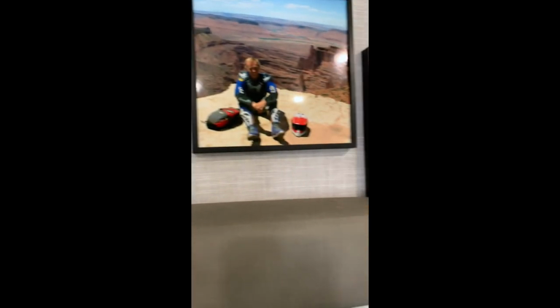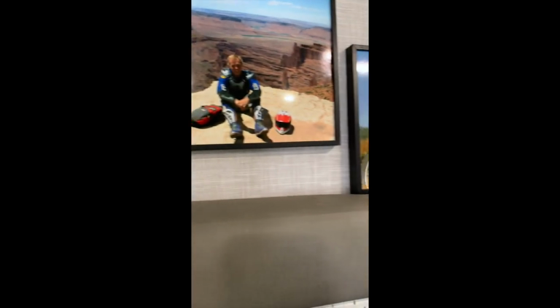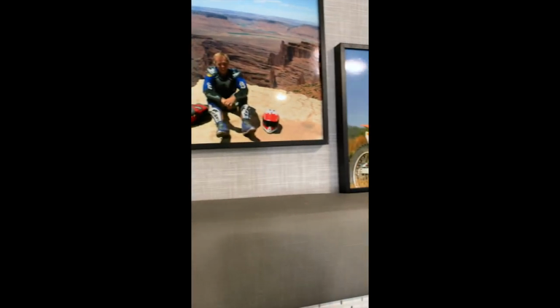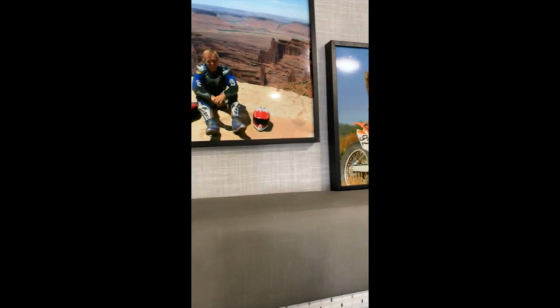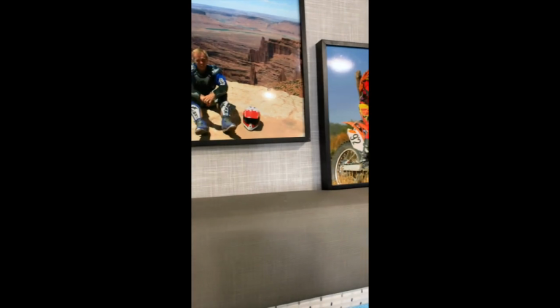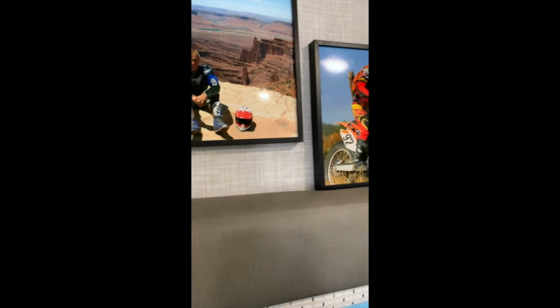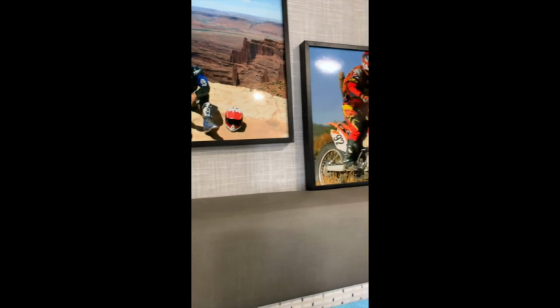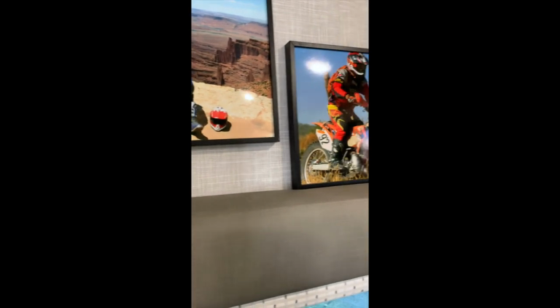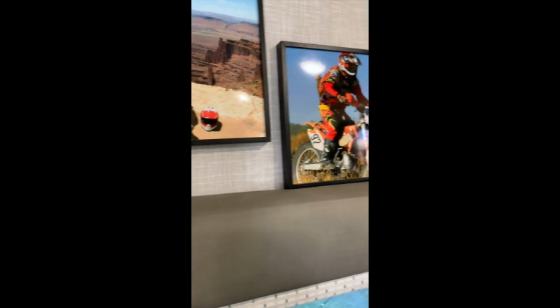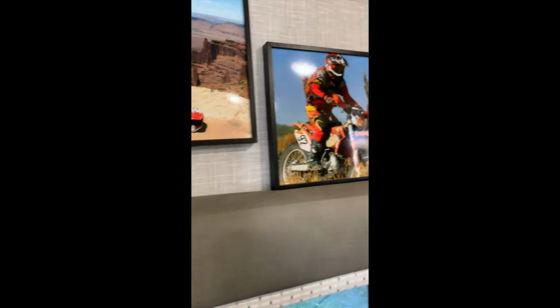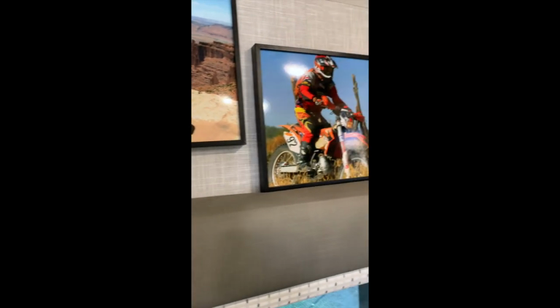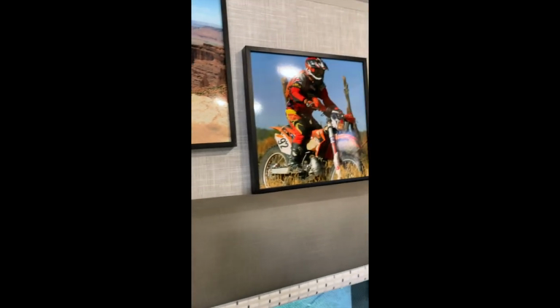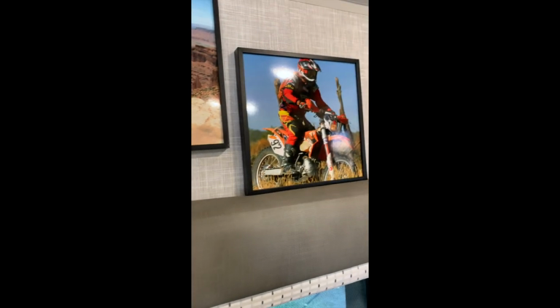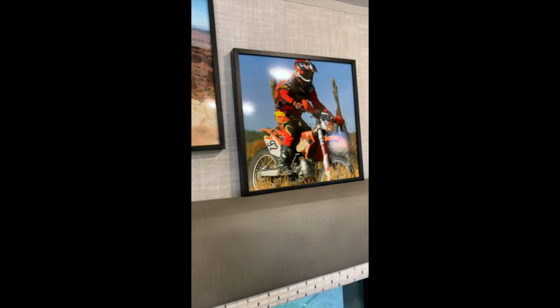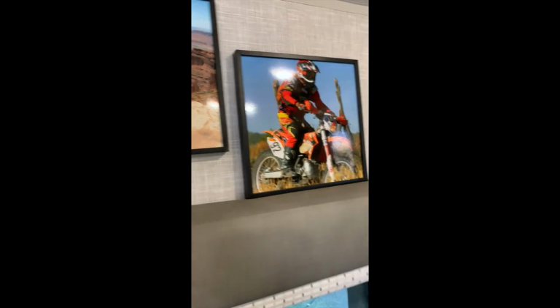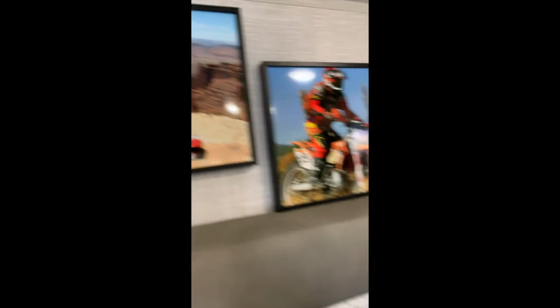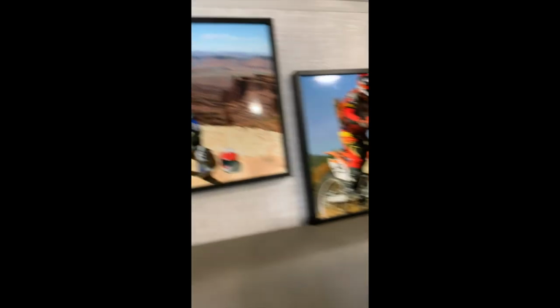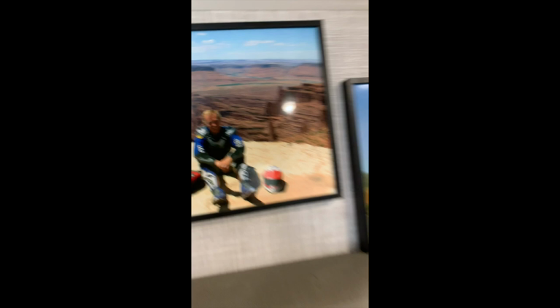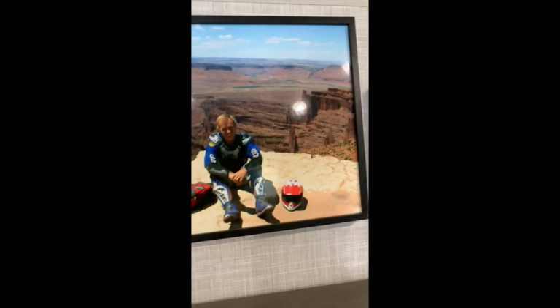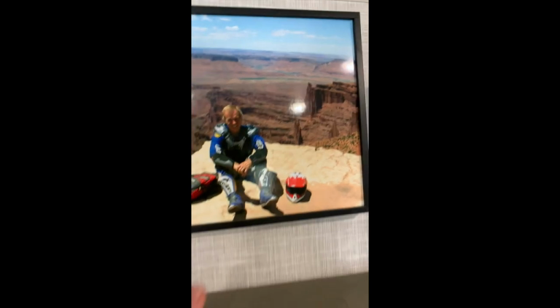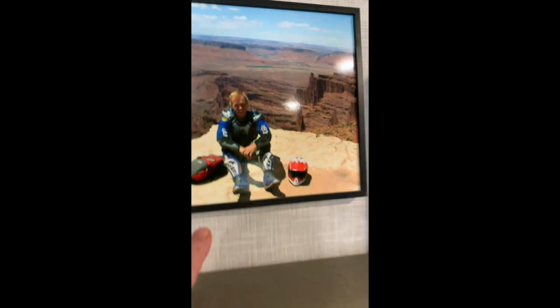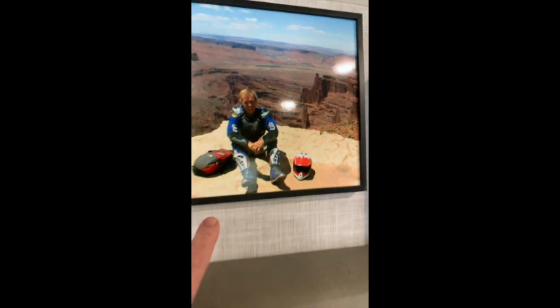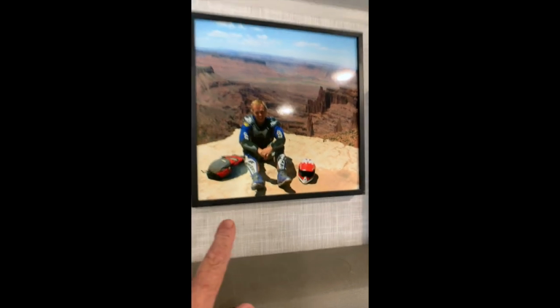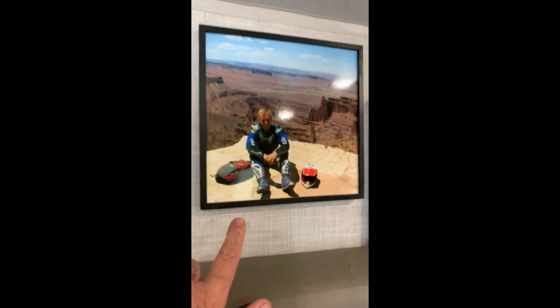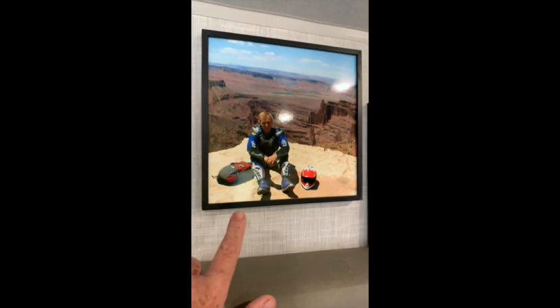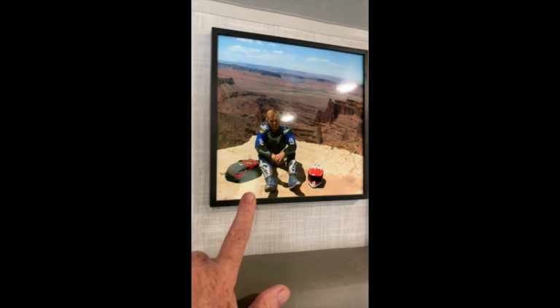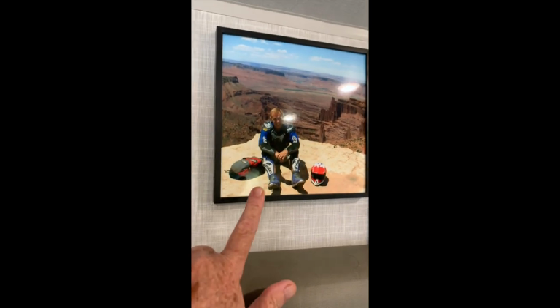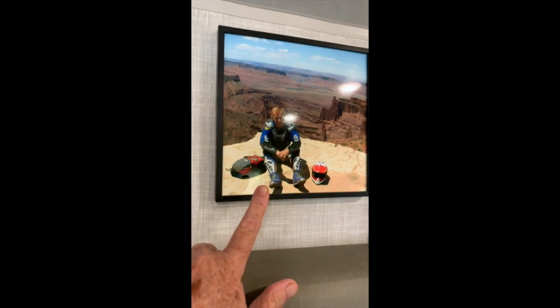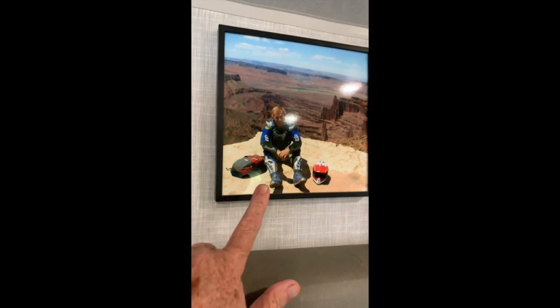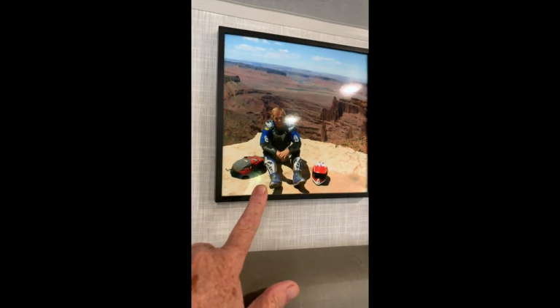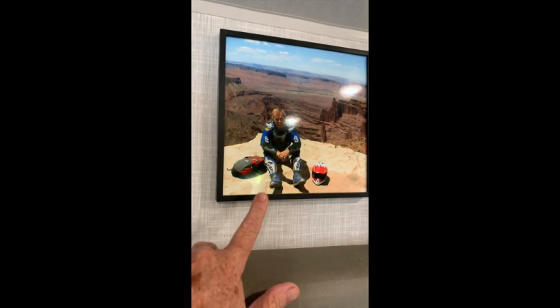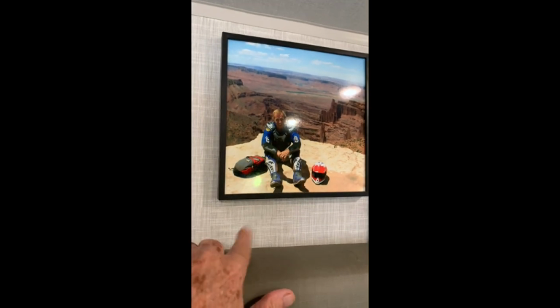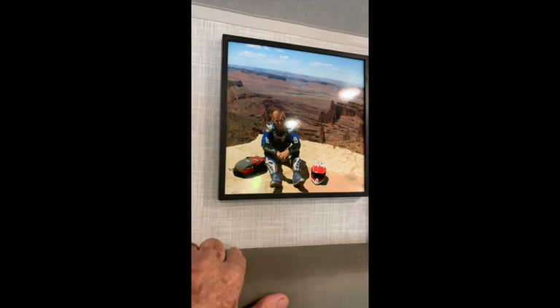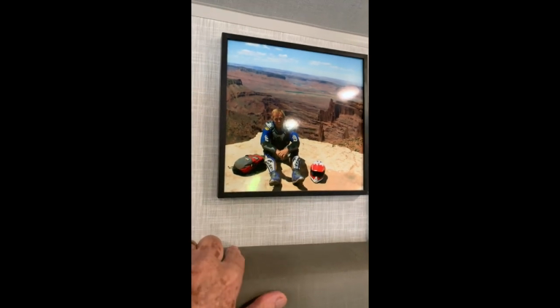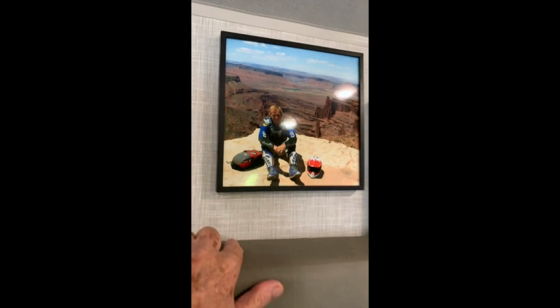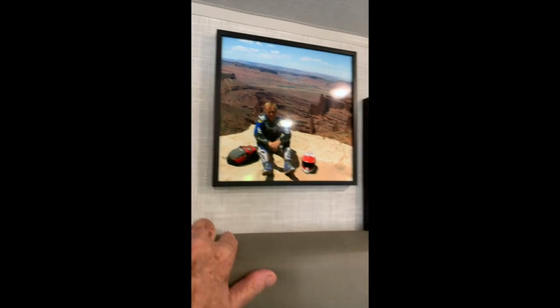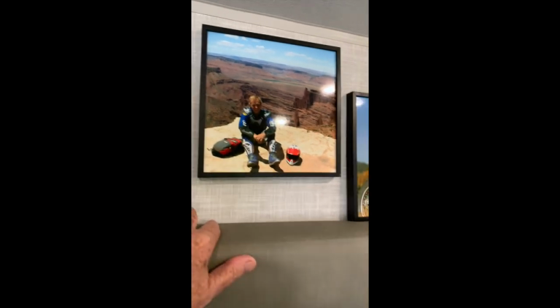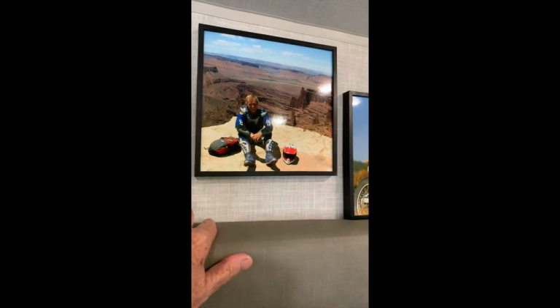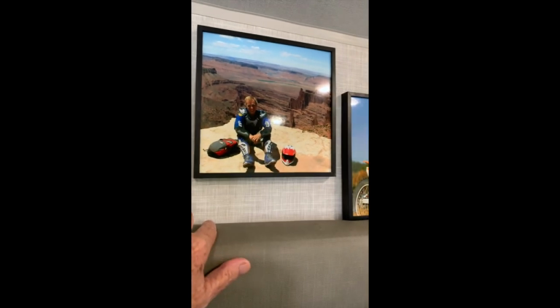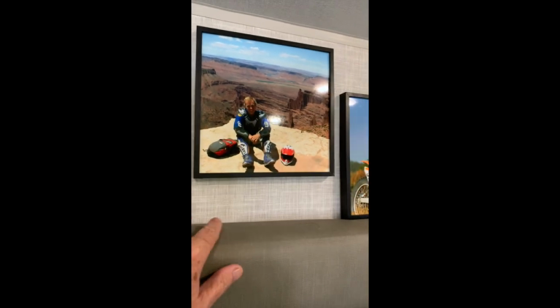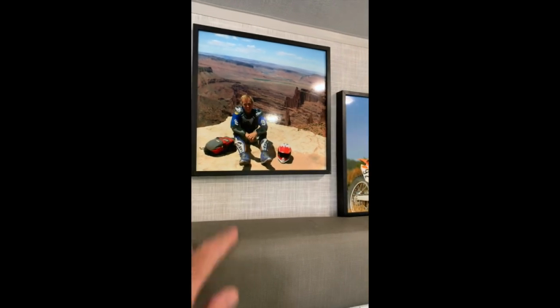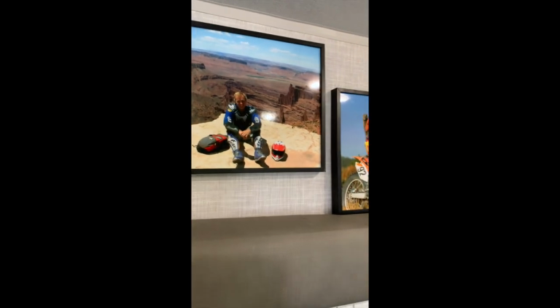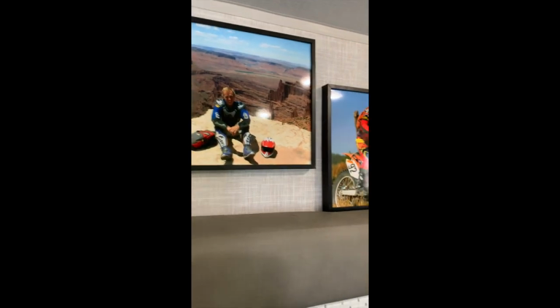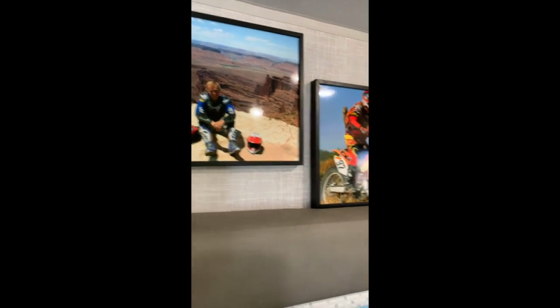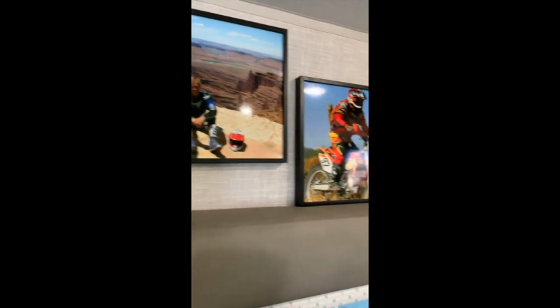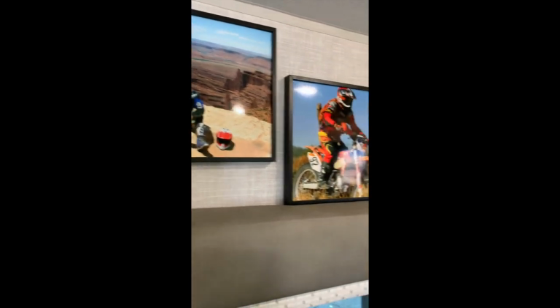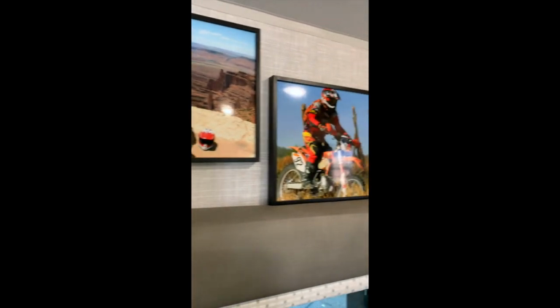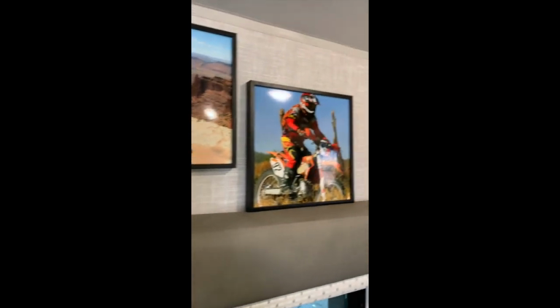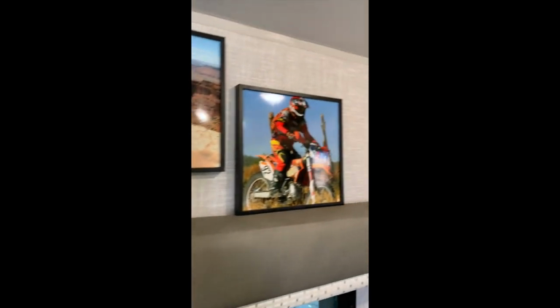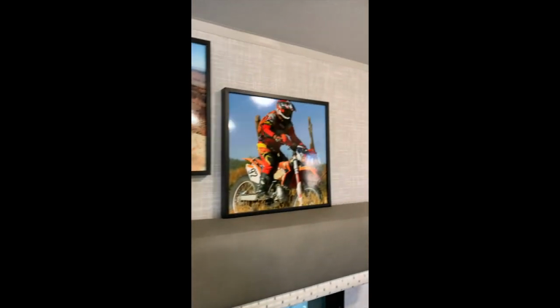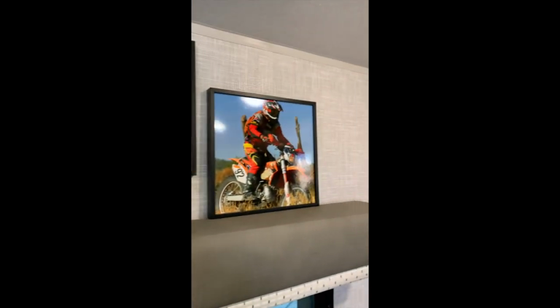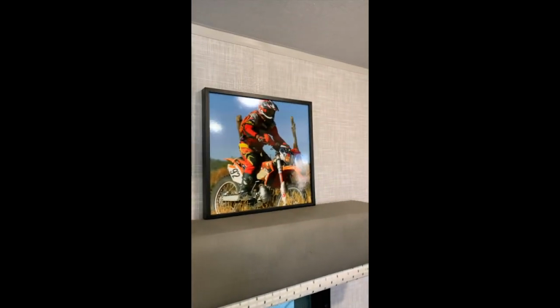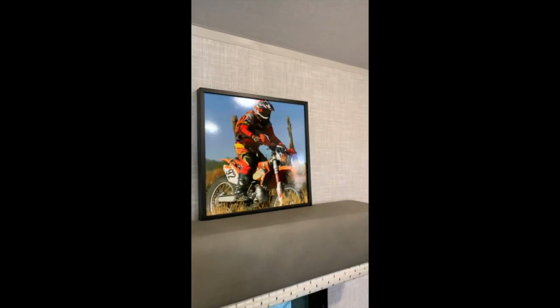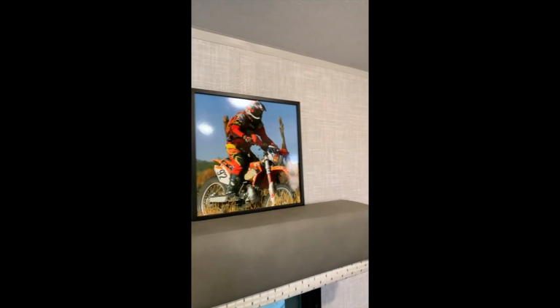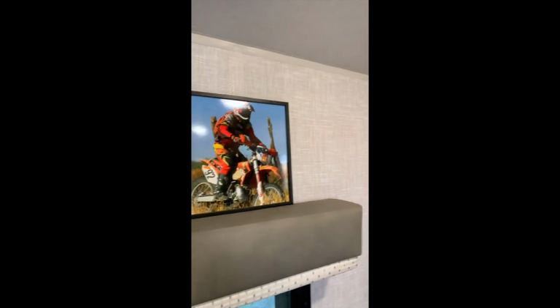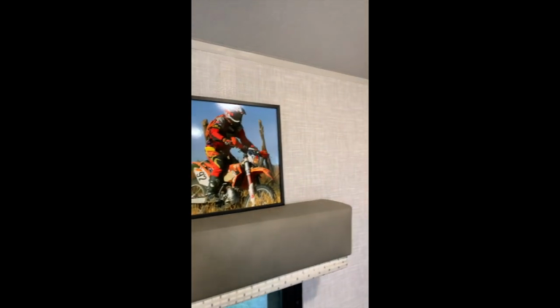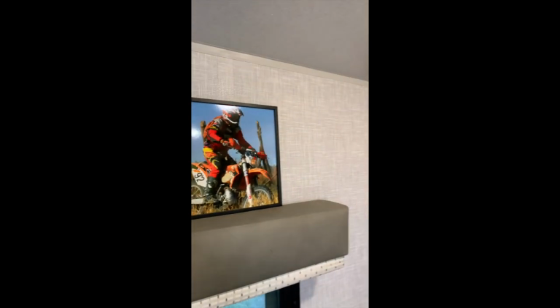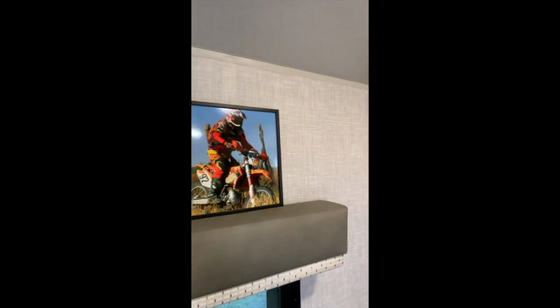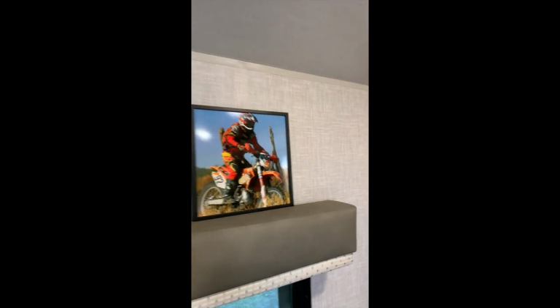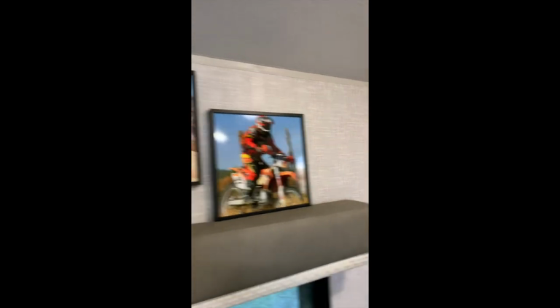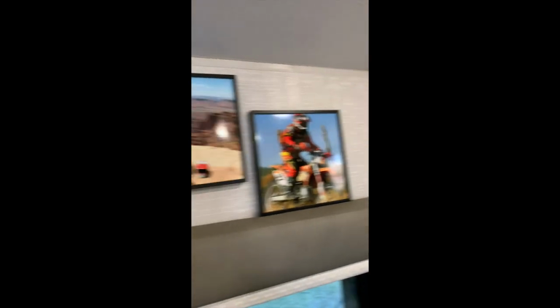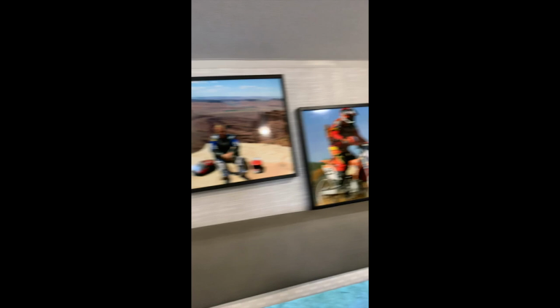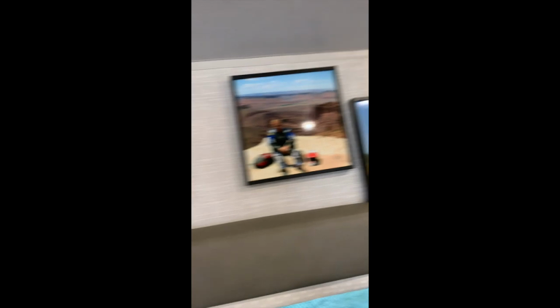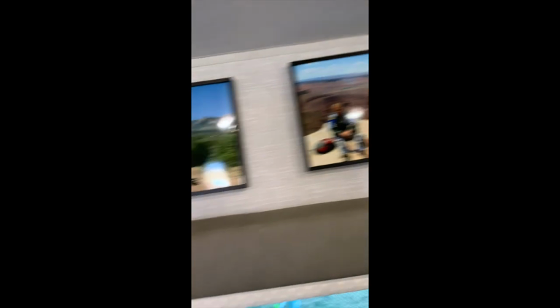A lot better quality screen than we can get — this is a great picture. Yes, that's over in Castle Valley, Utah.